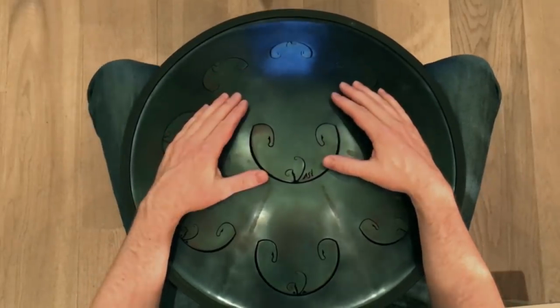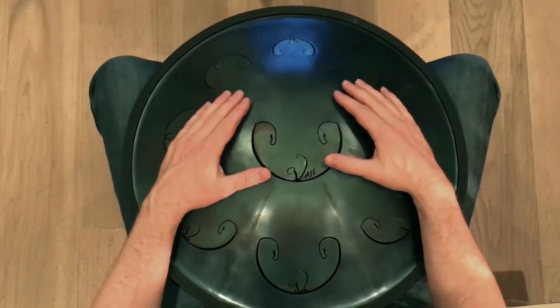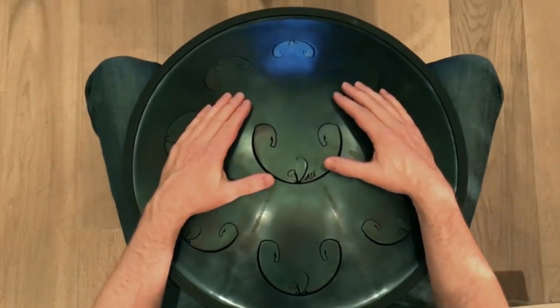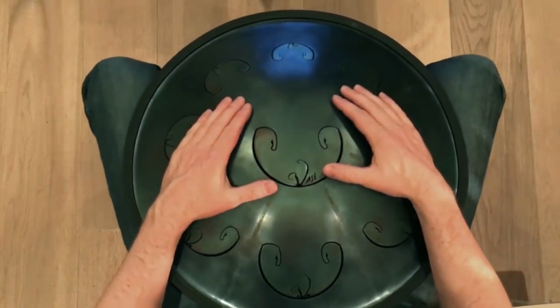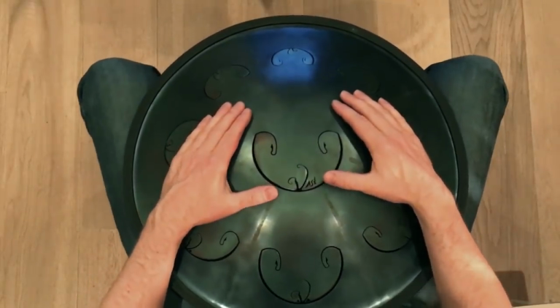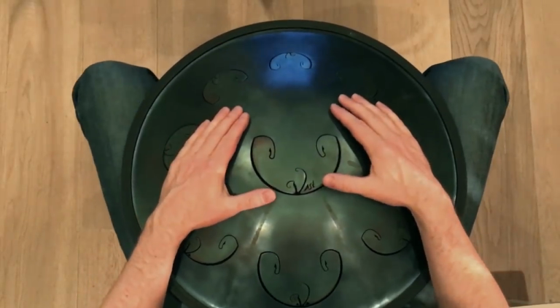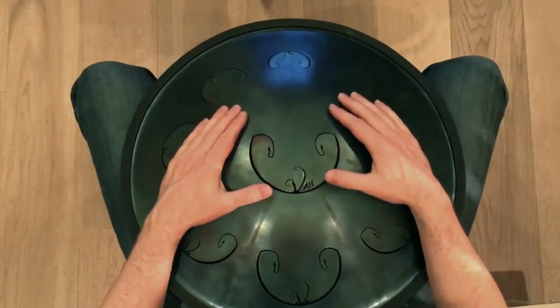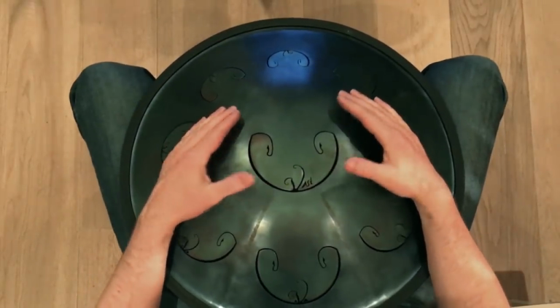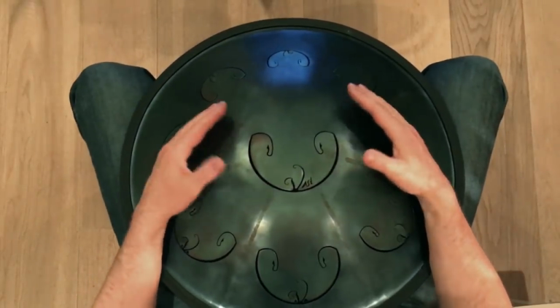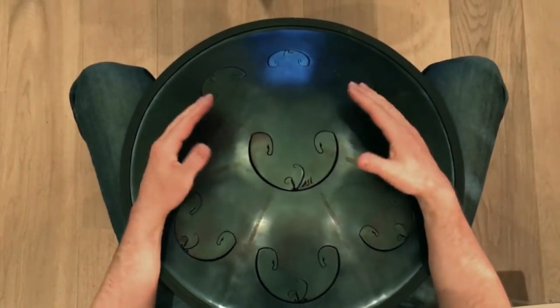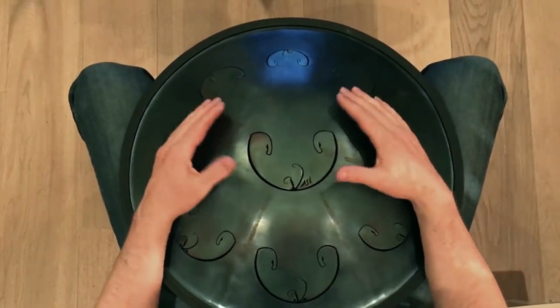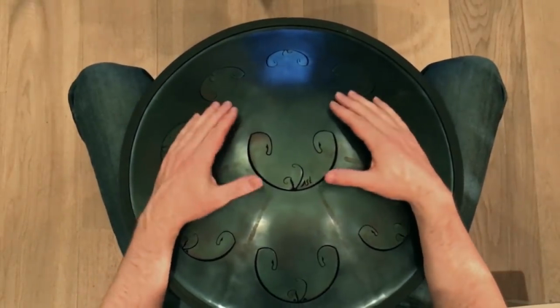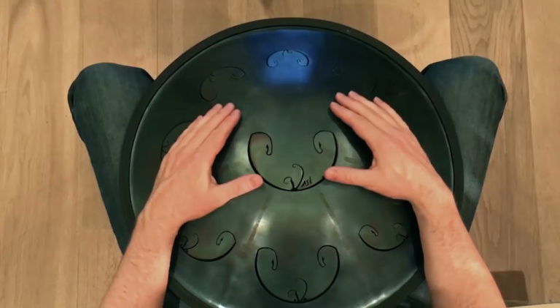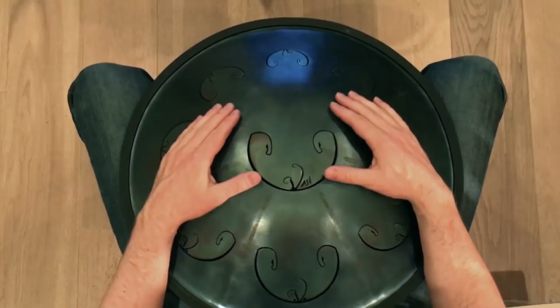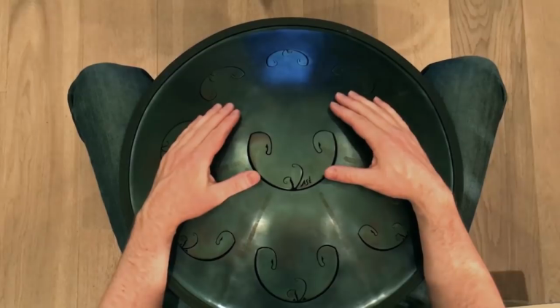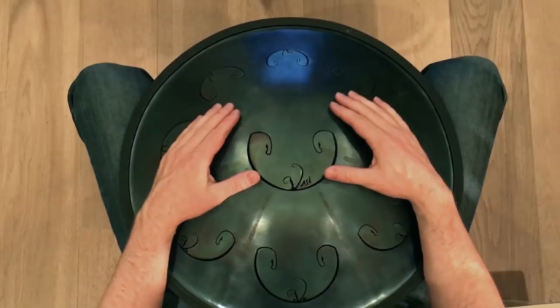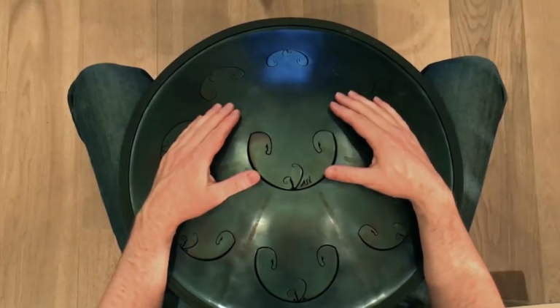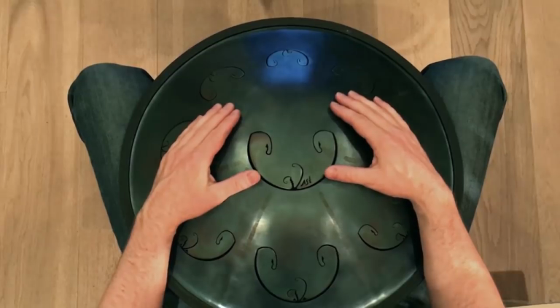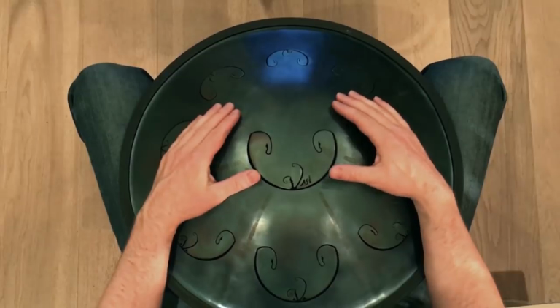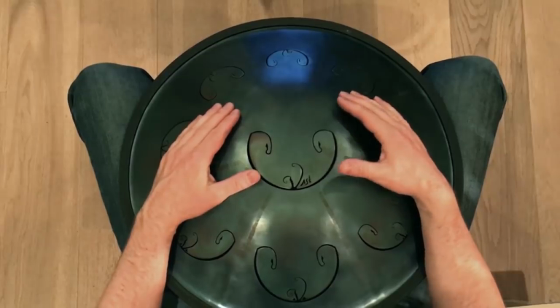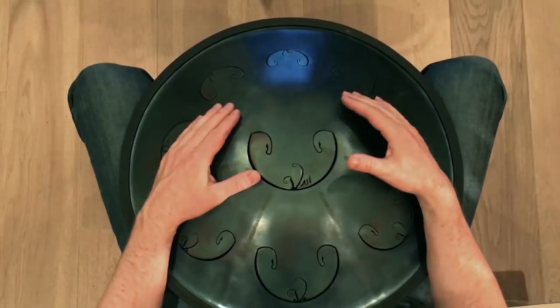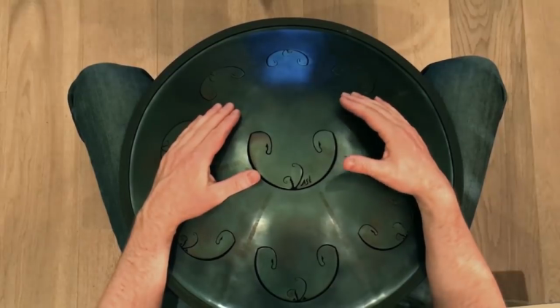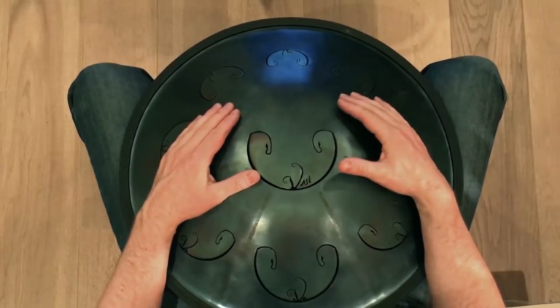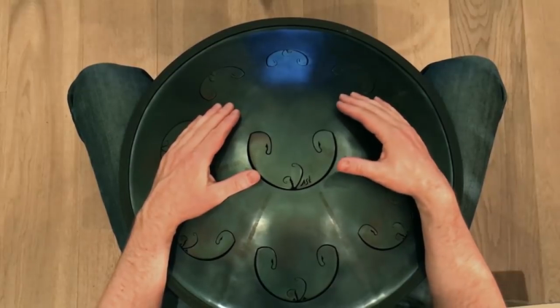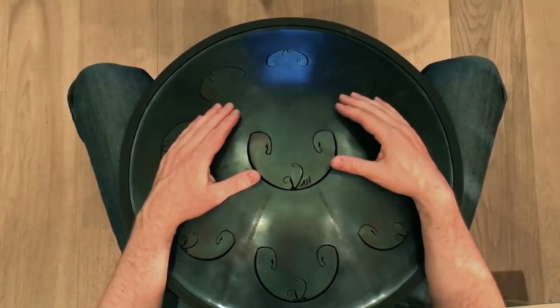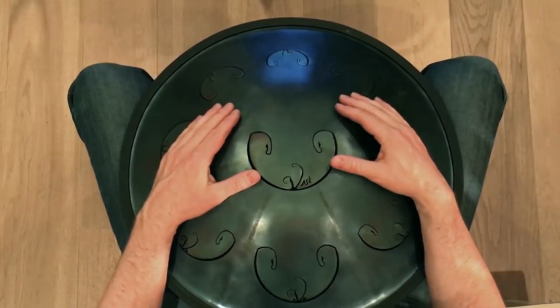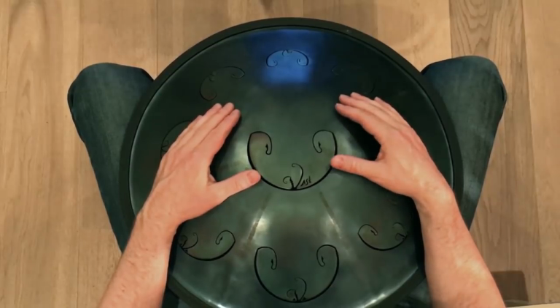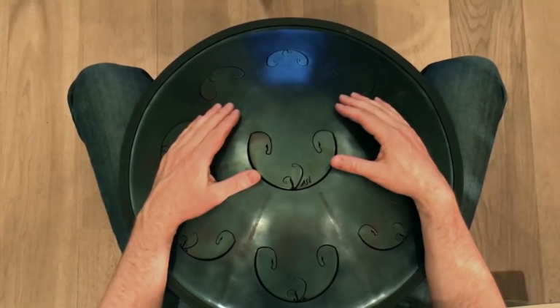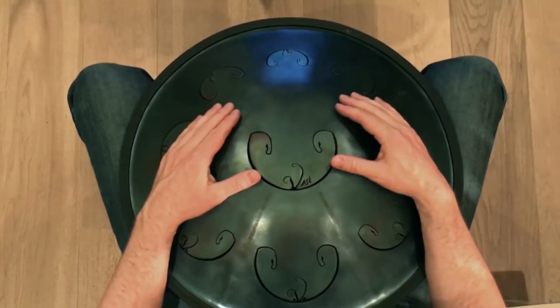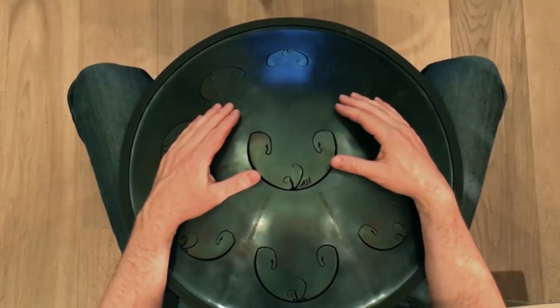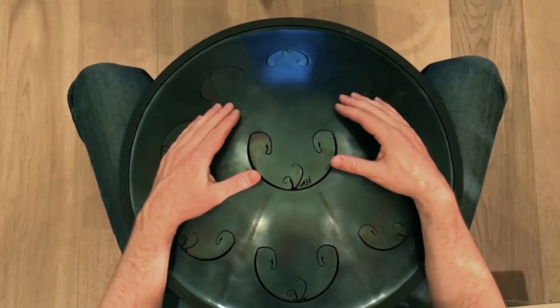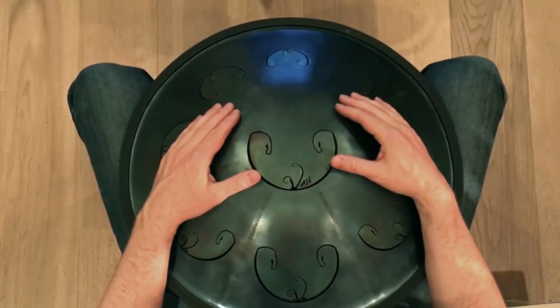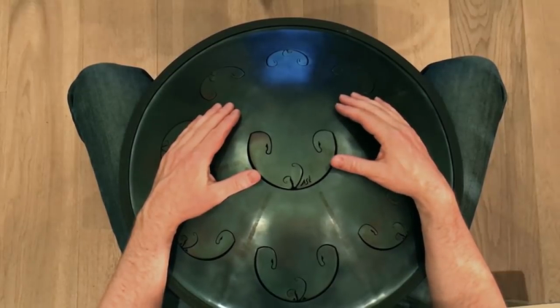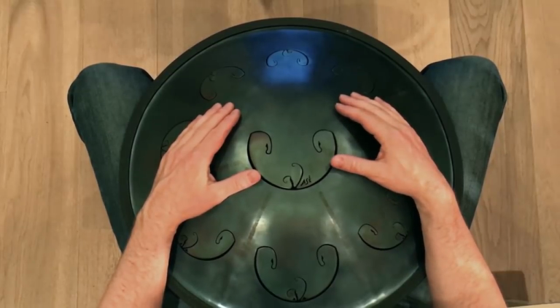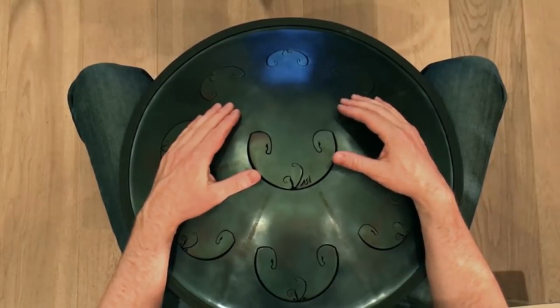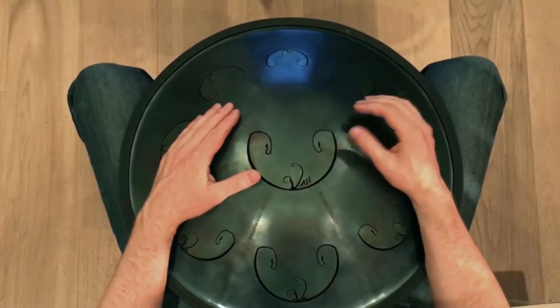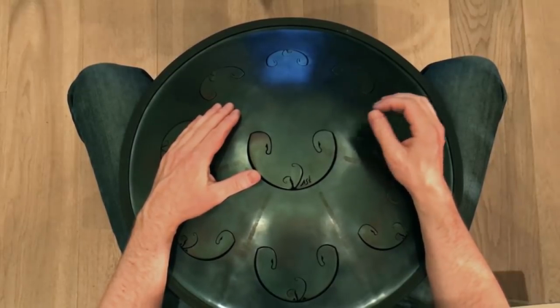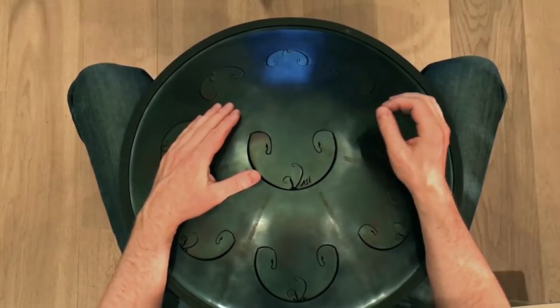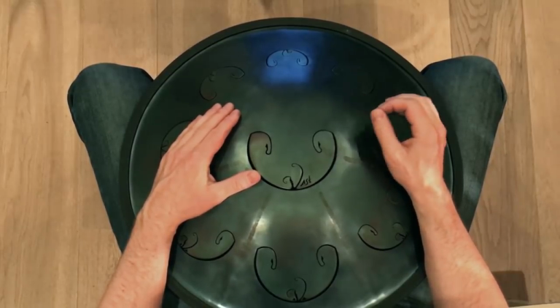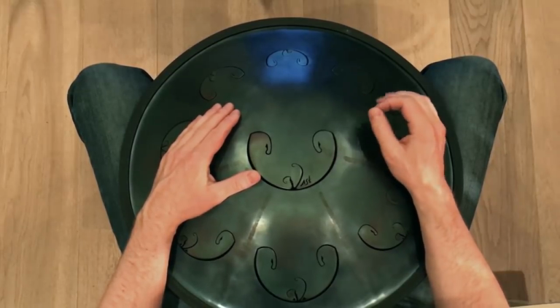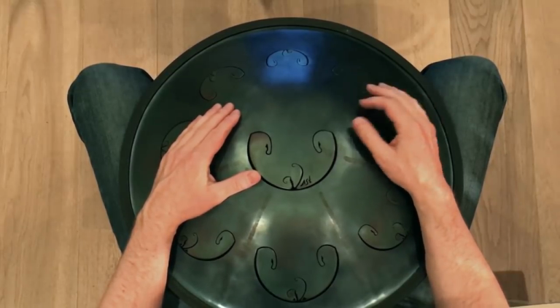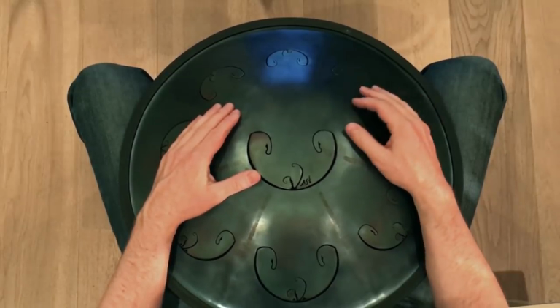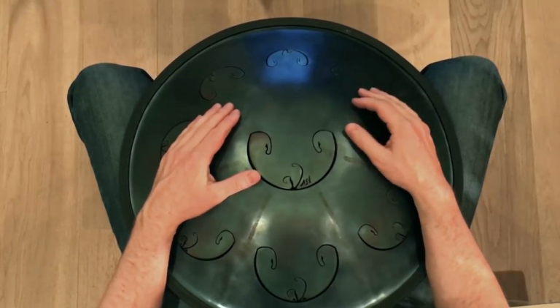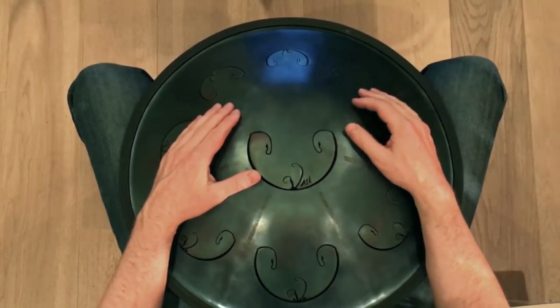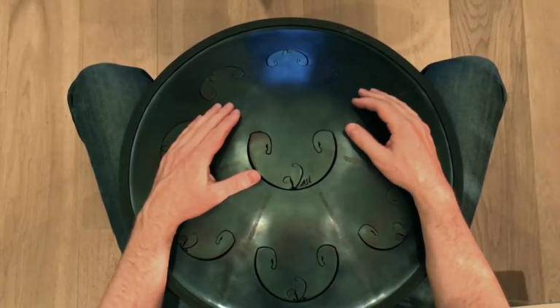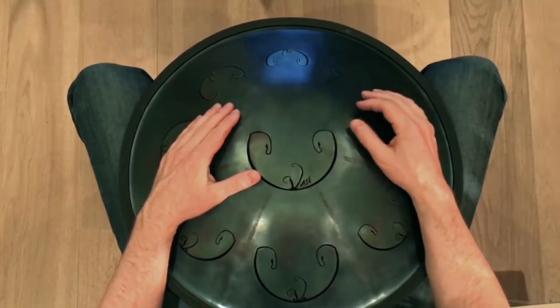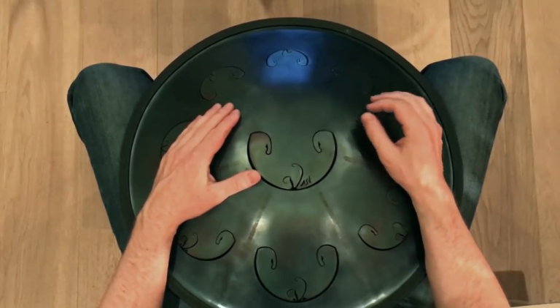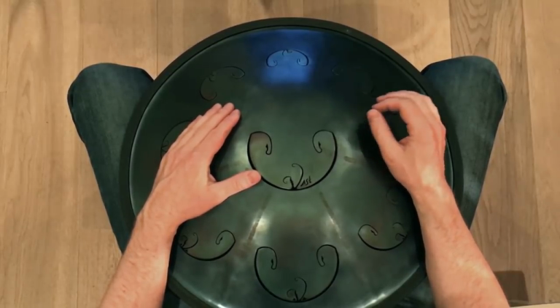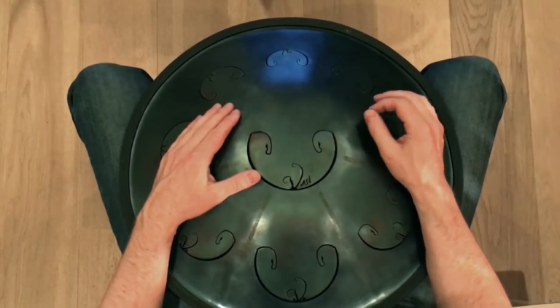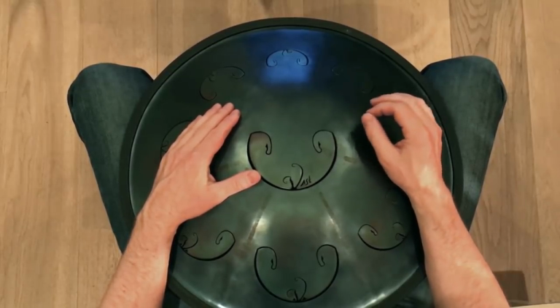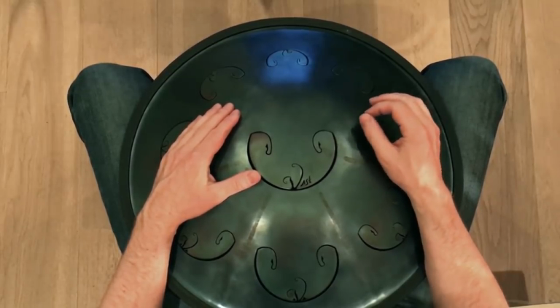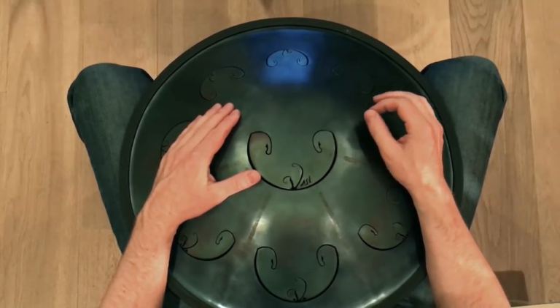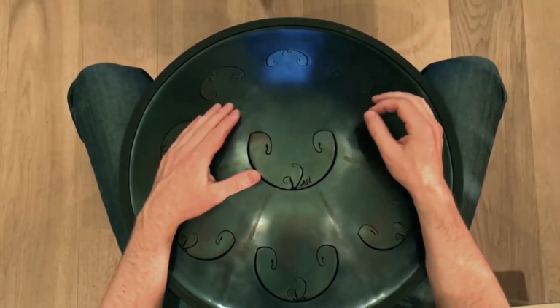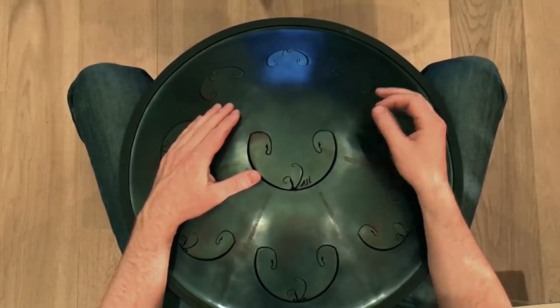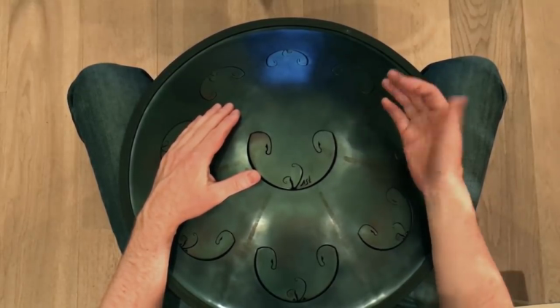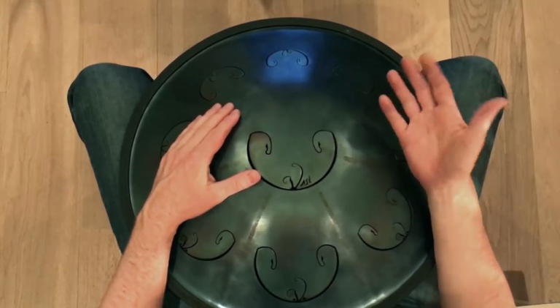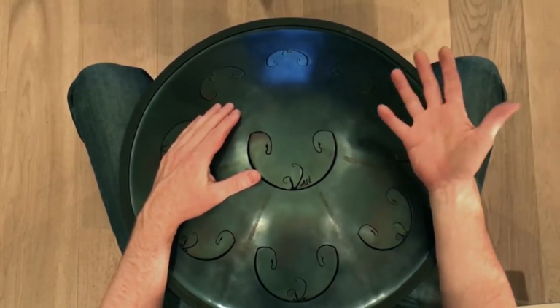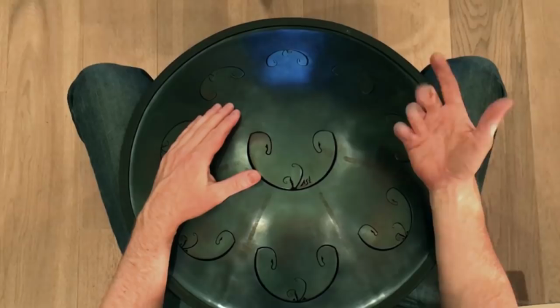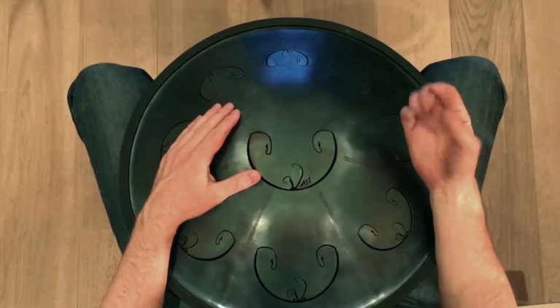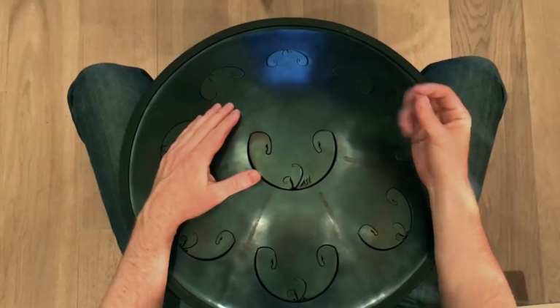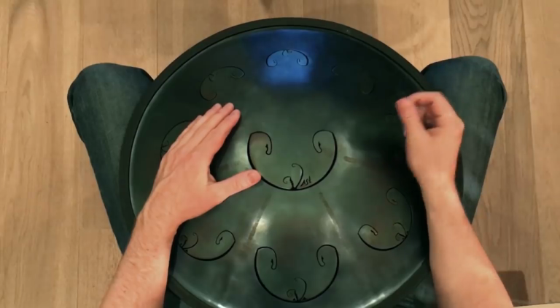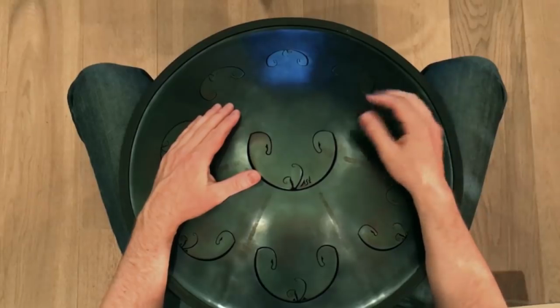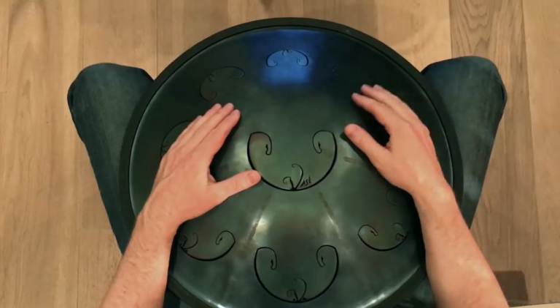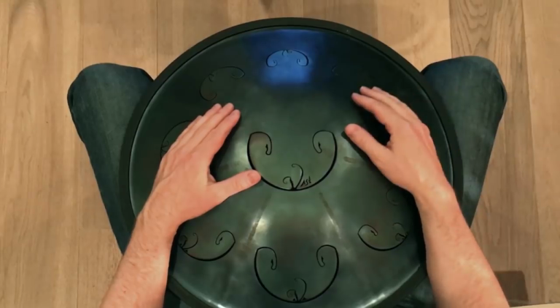So, when you have this groove going on, you can add some melody to your playing. This works best when you maintain the same rhythmic movement of your hands.